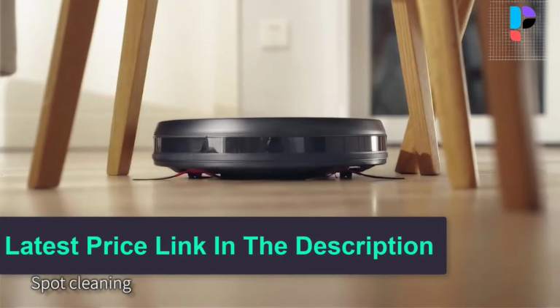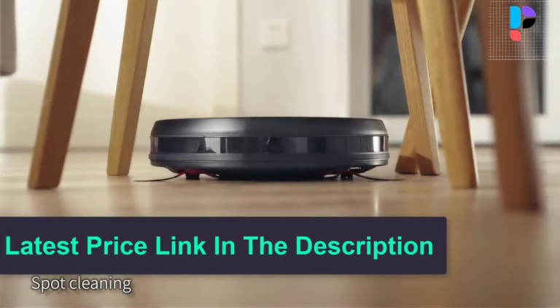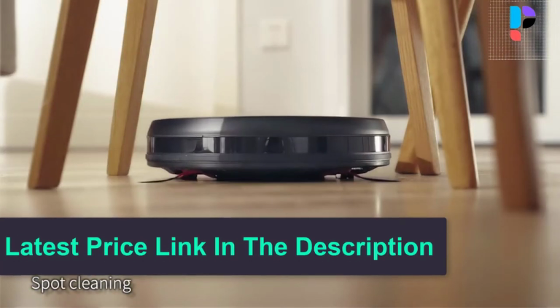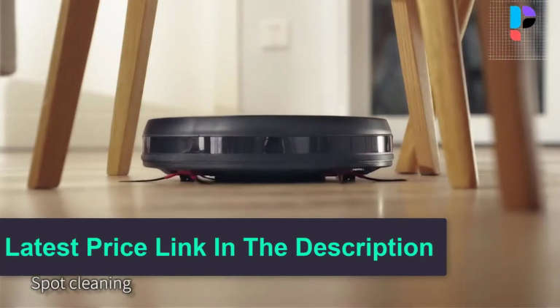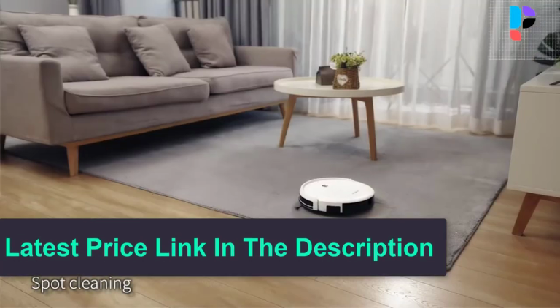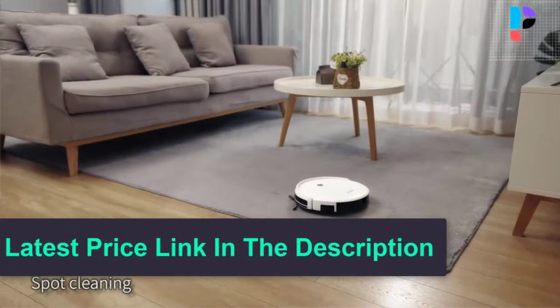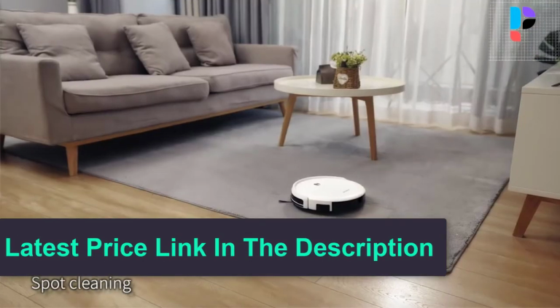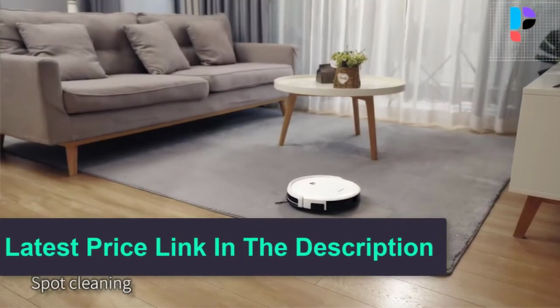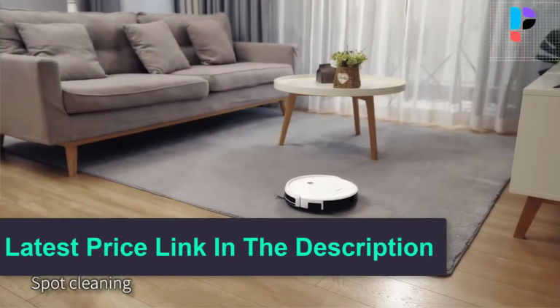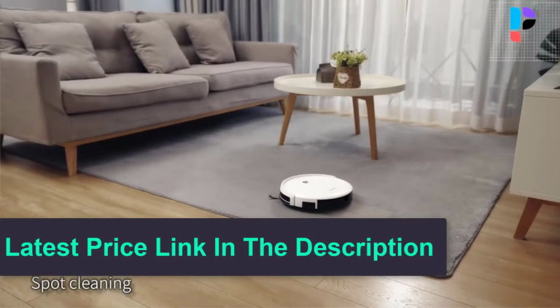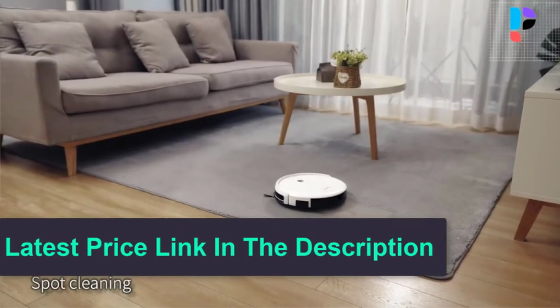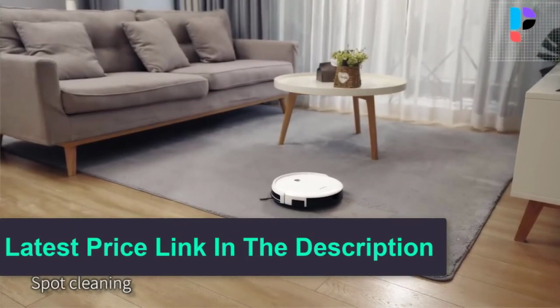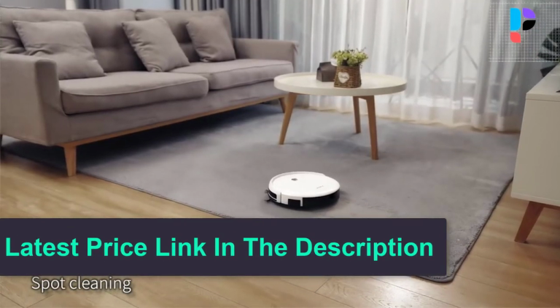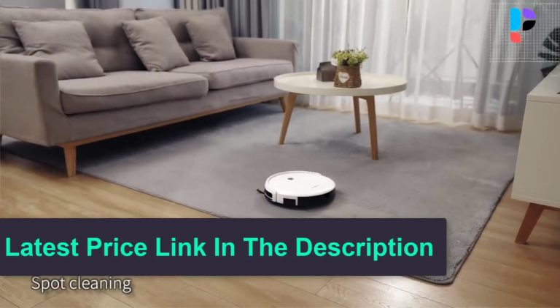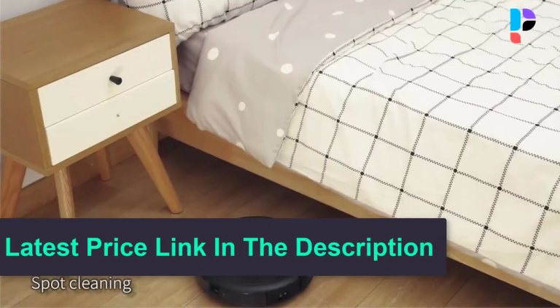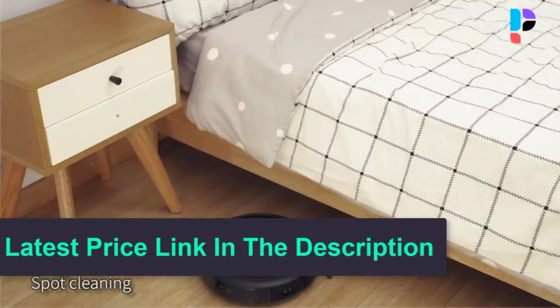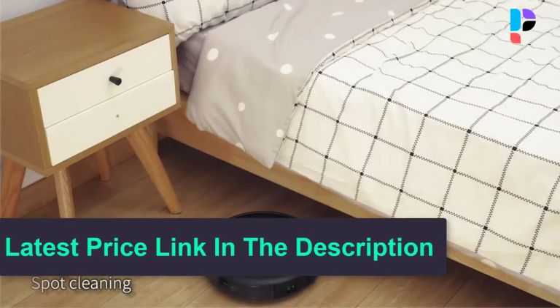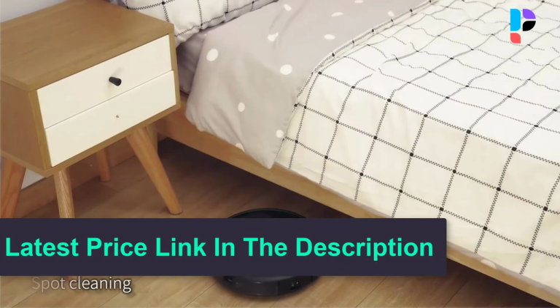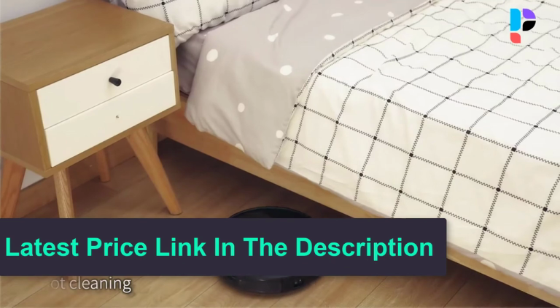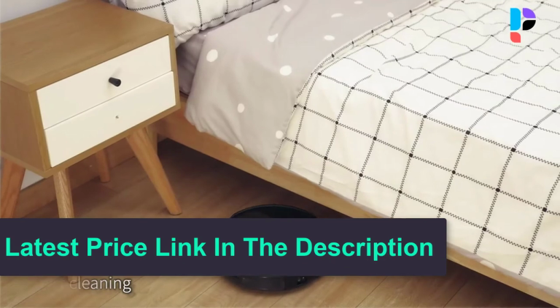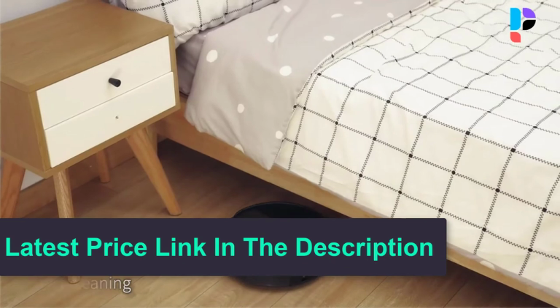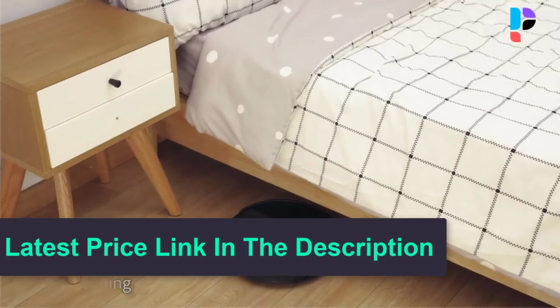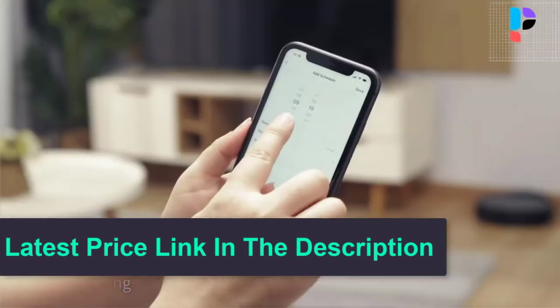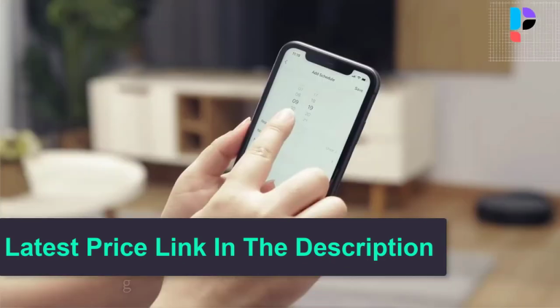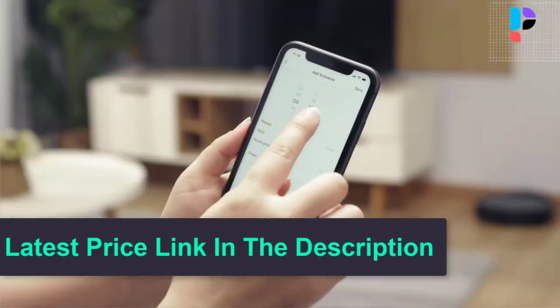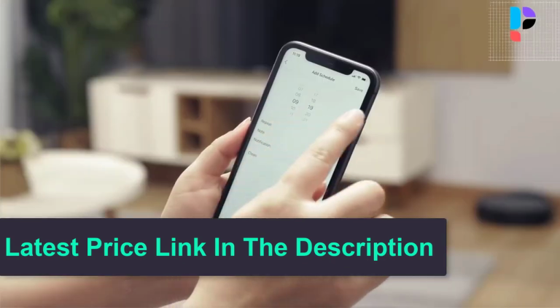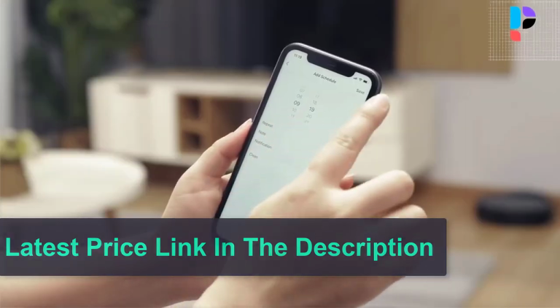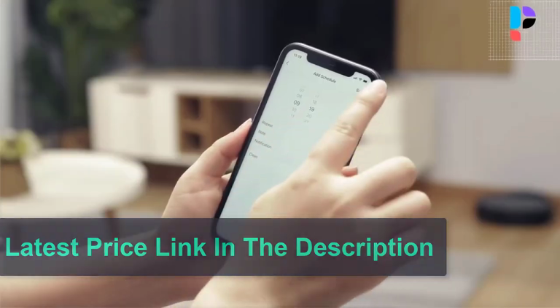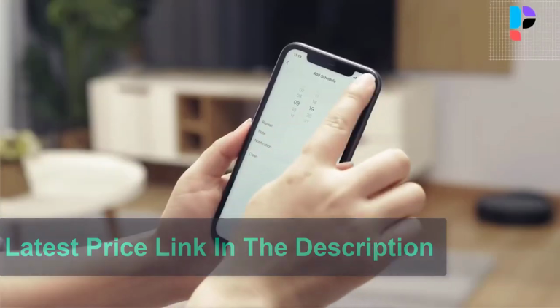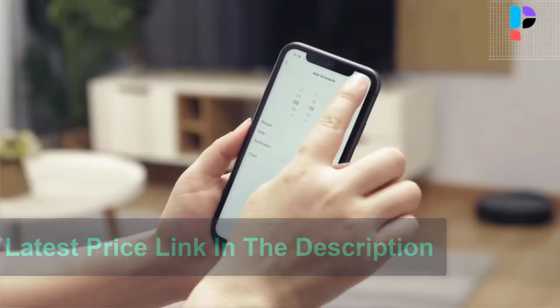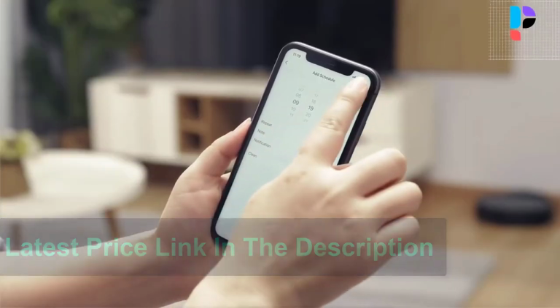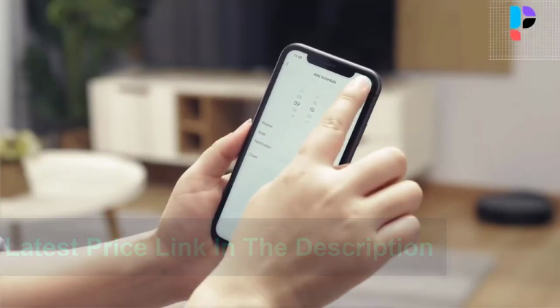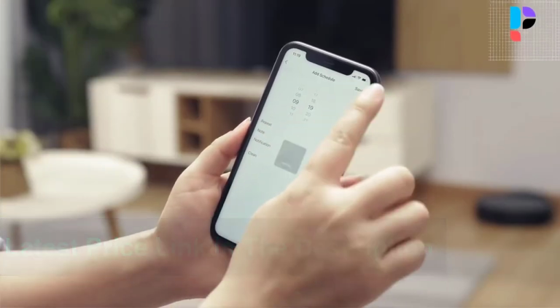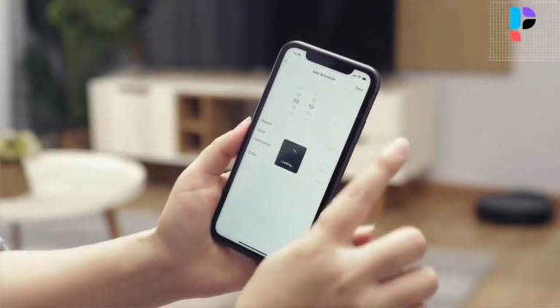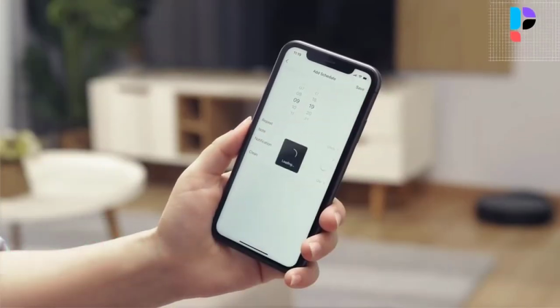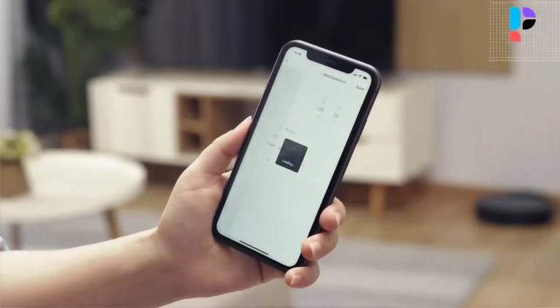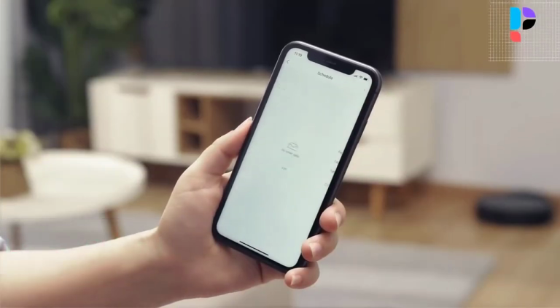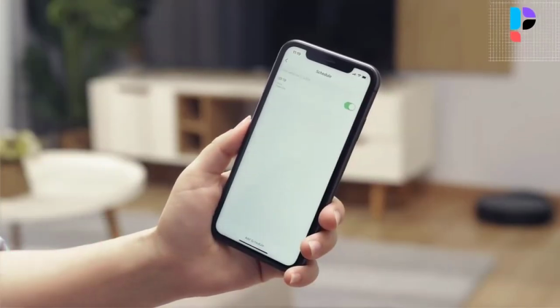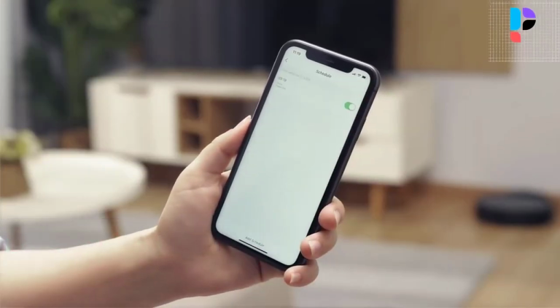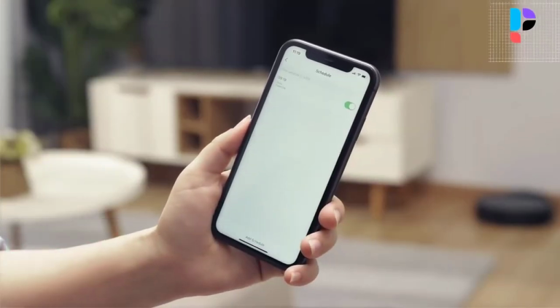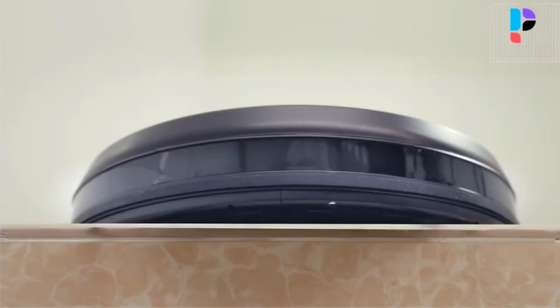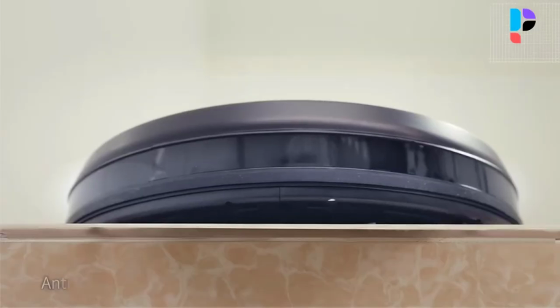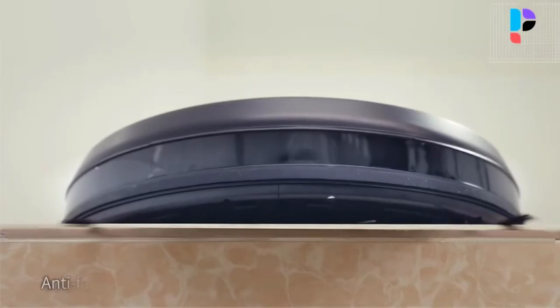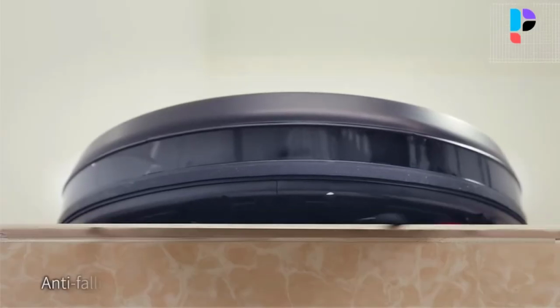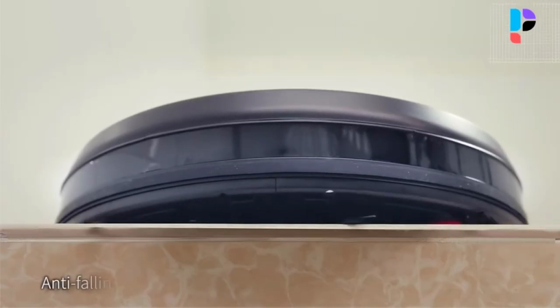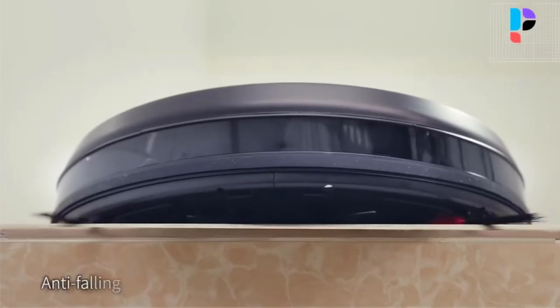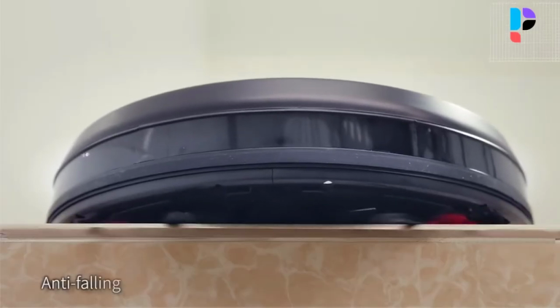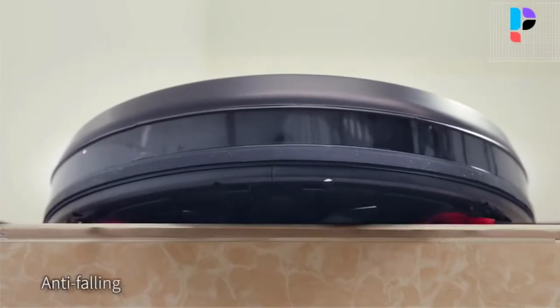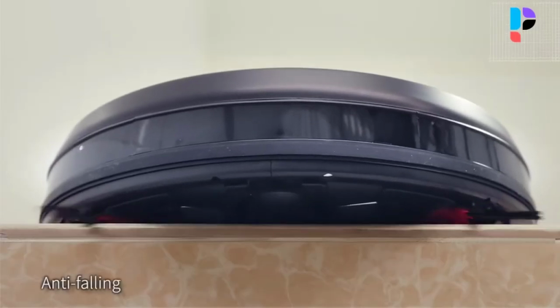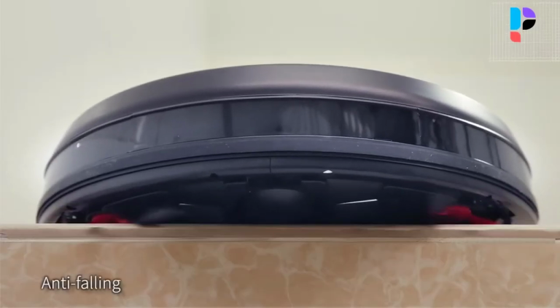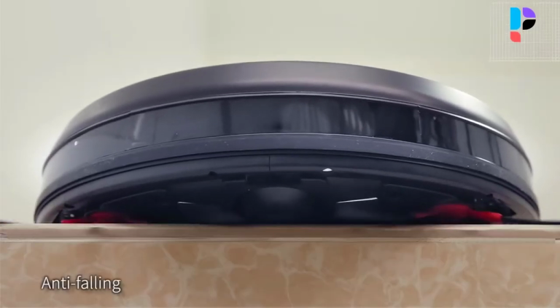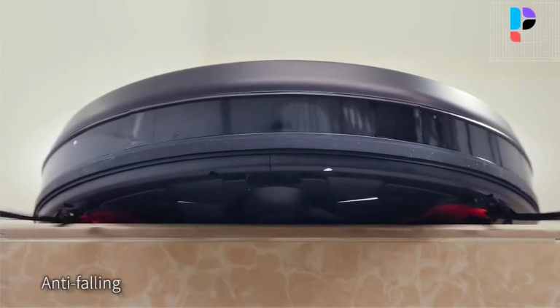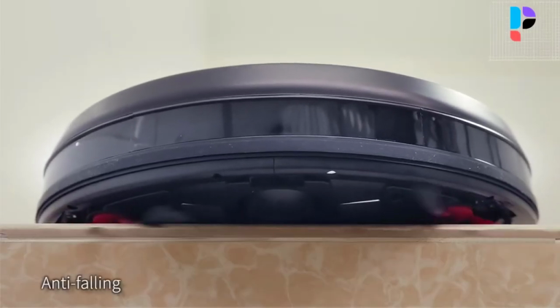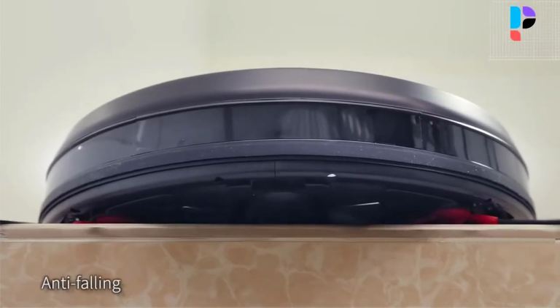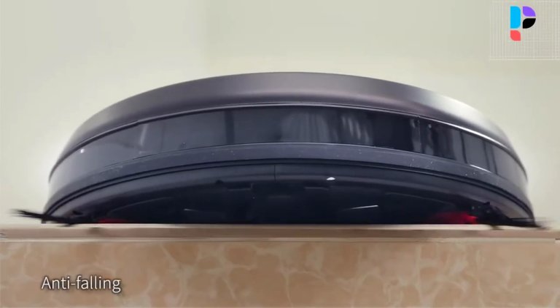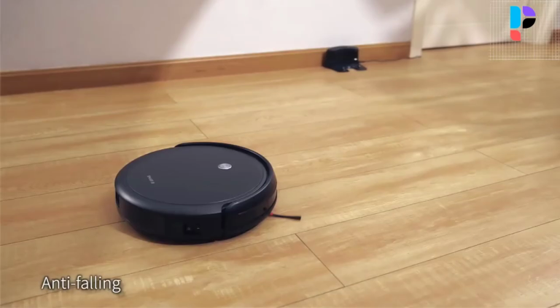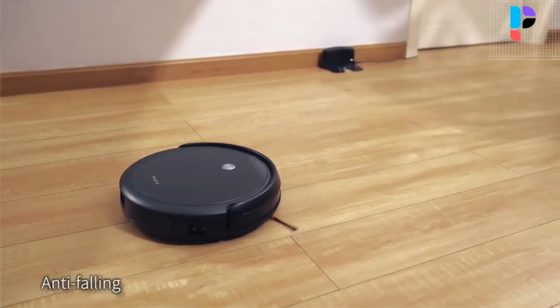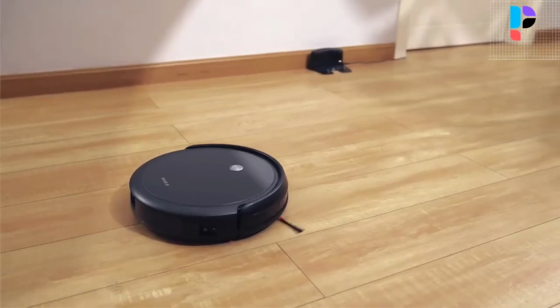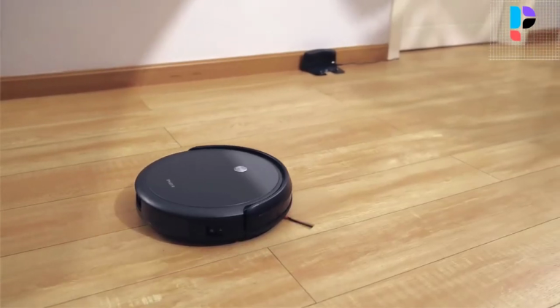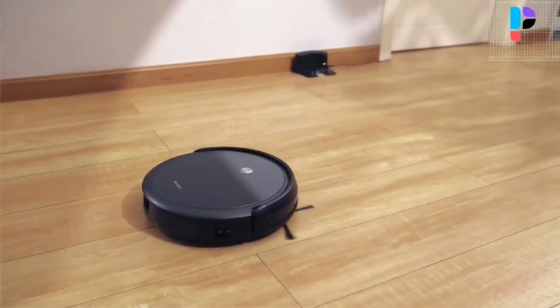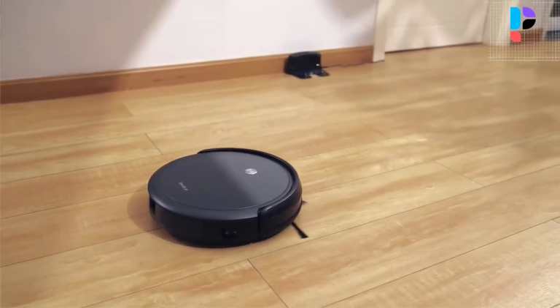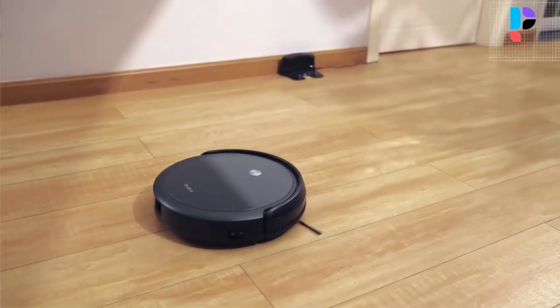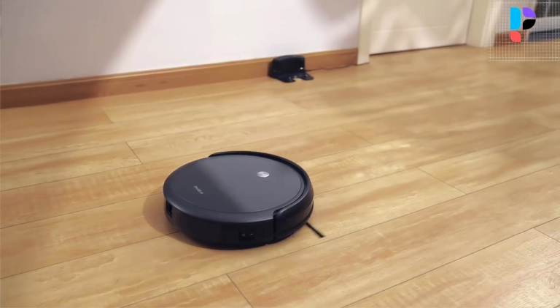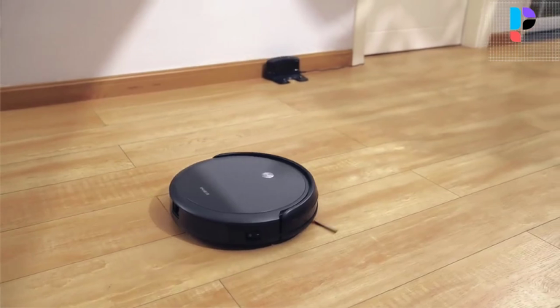It handles carpet, floor, and tile cleaning without worry. The Smart Eye vacuum robot is described as dust and hair's exclusive nemesis.